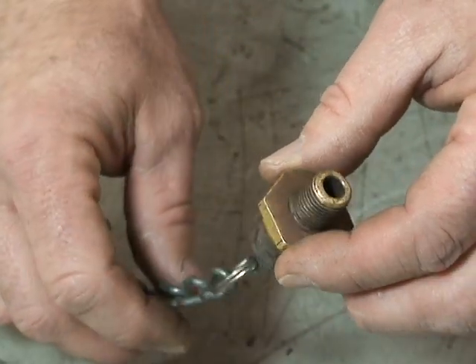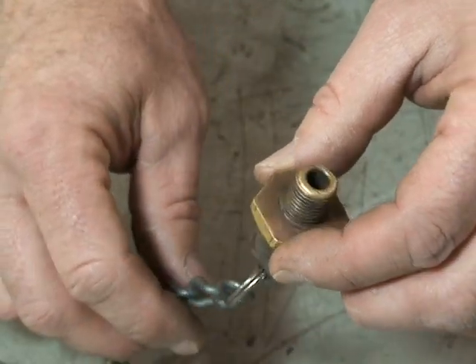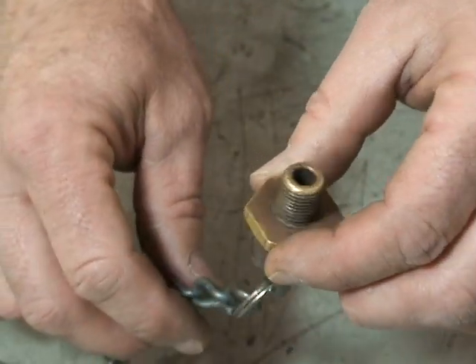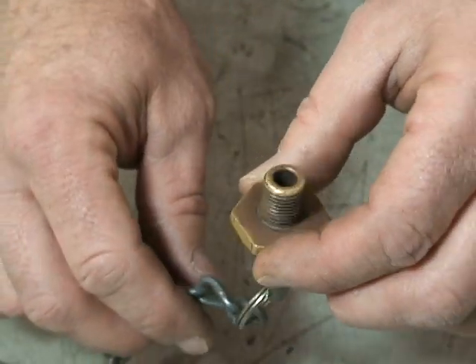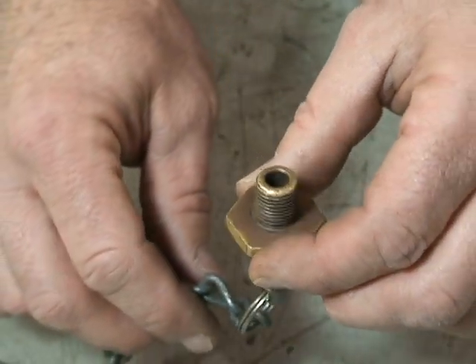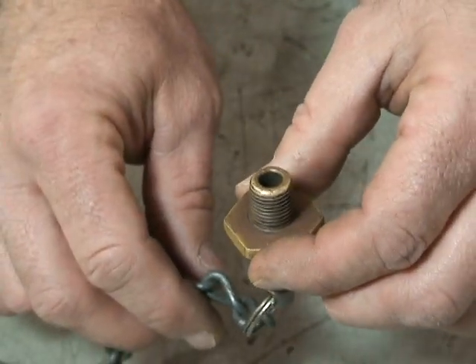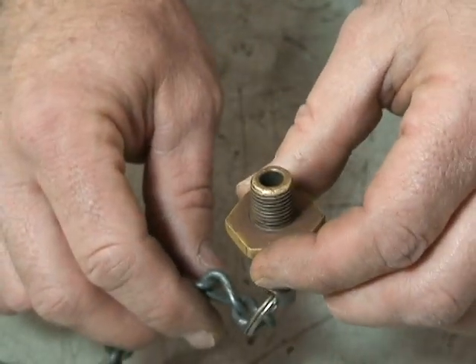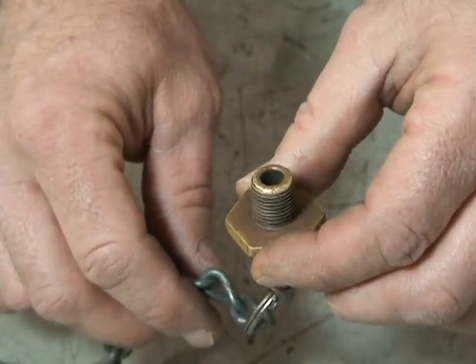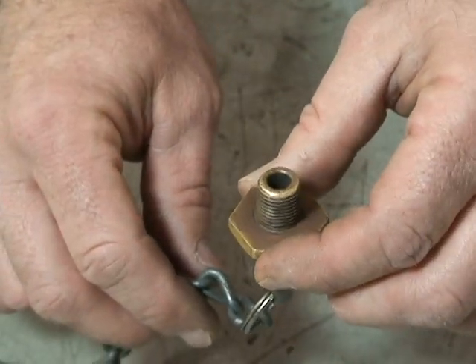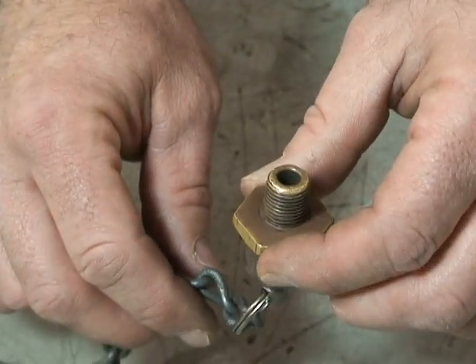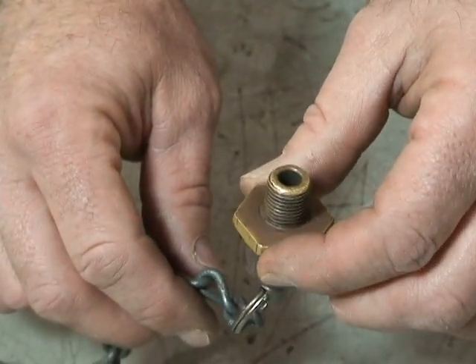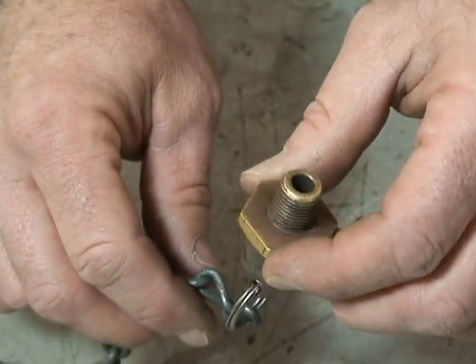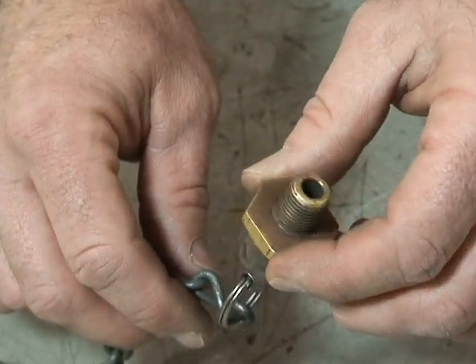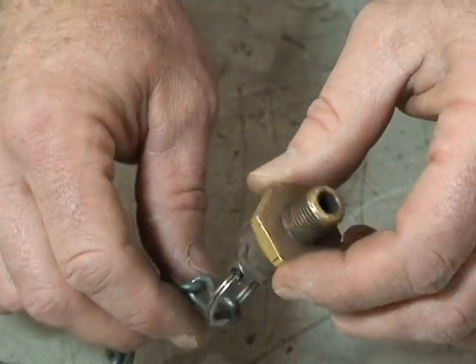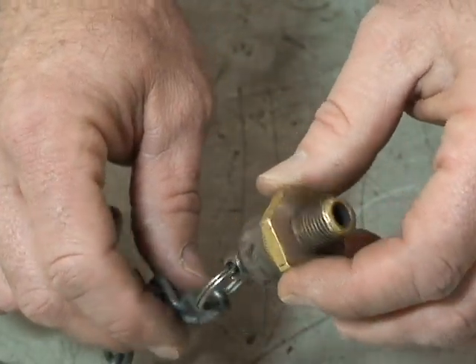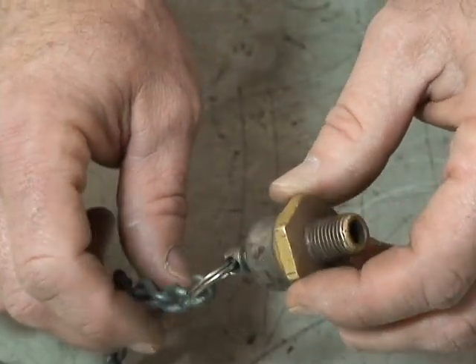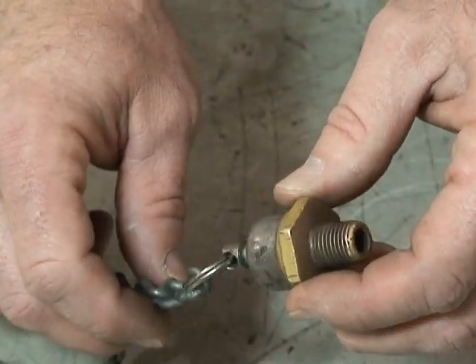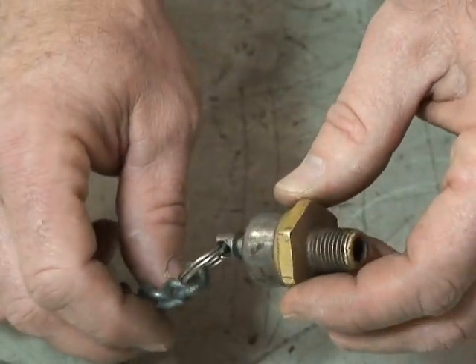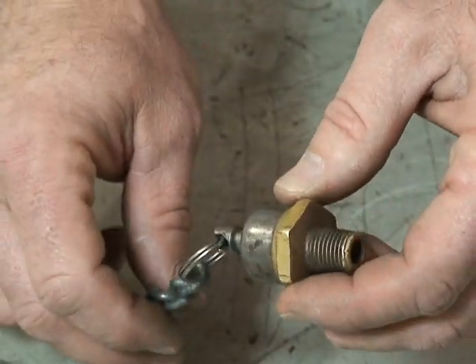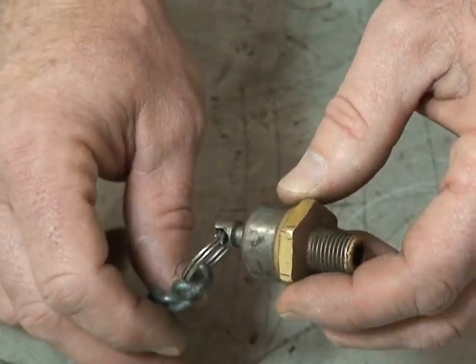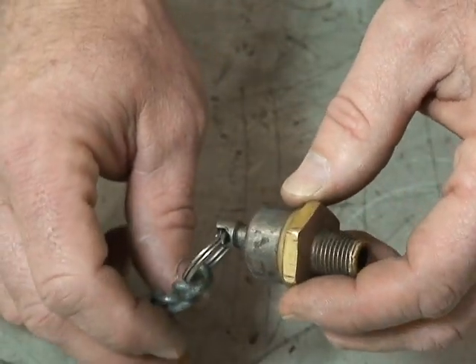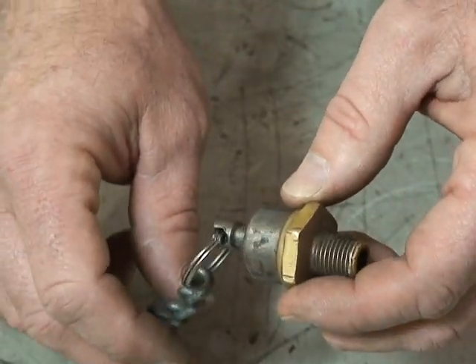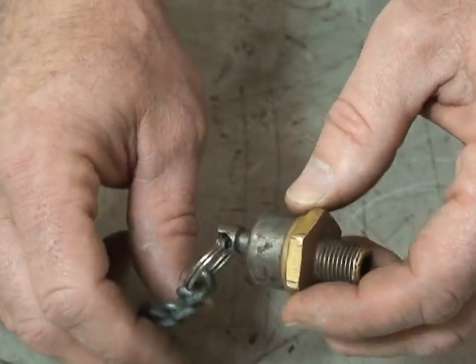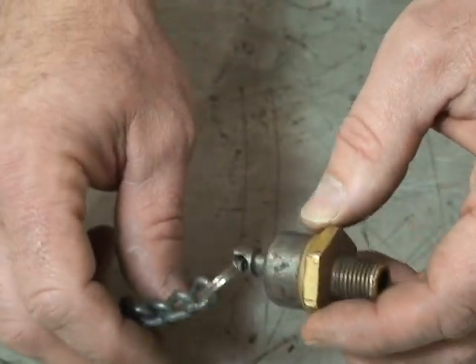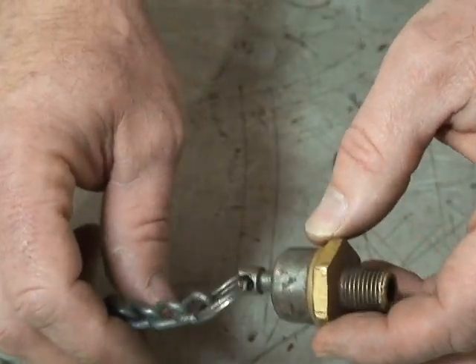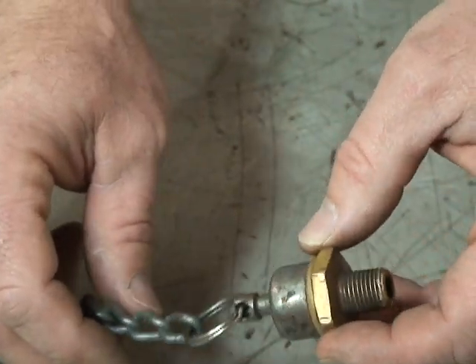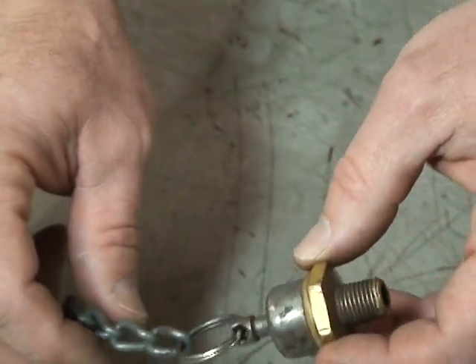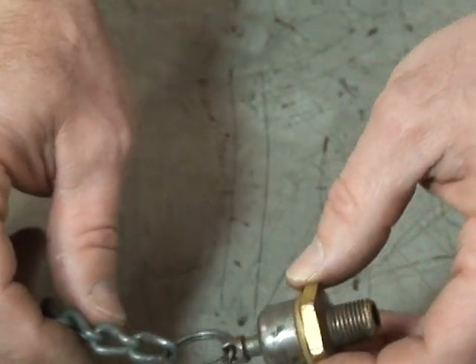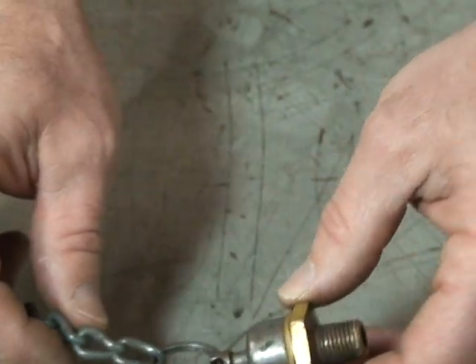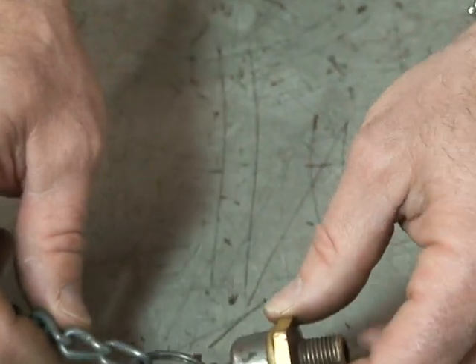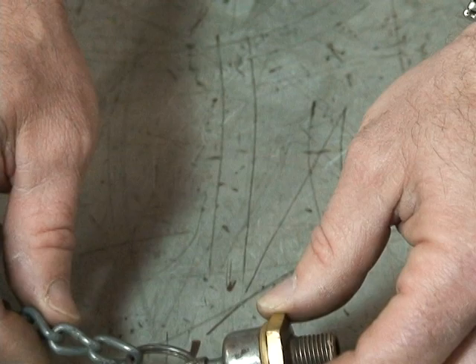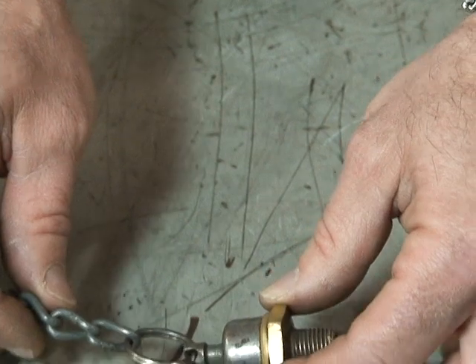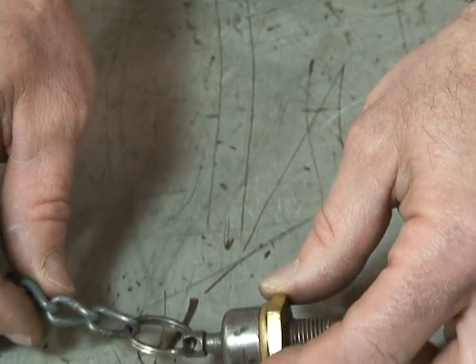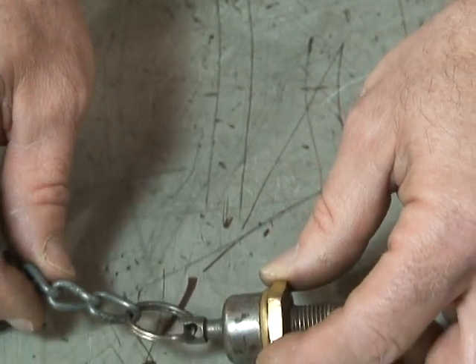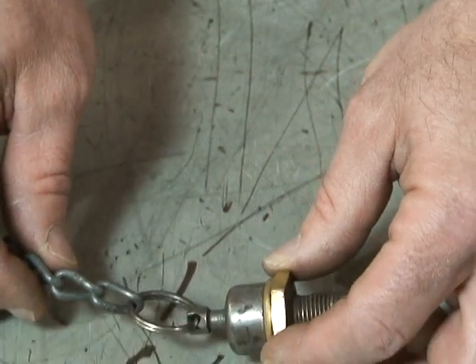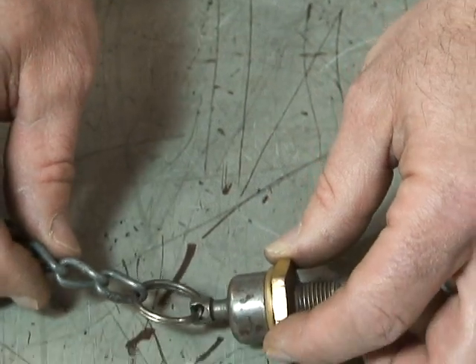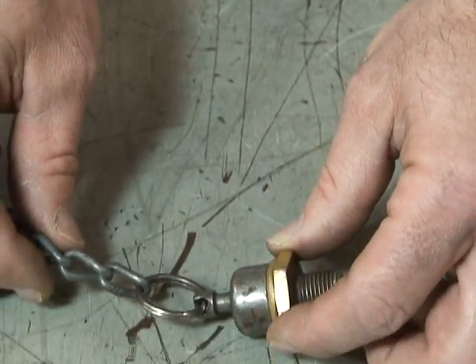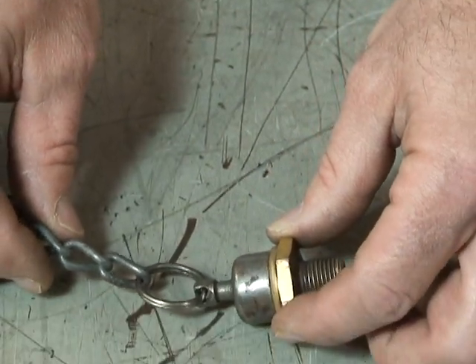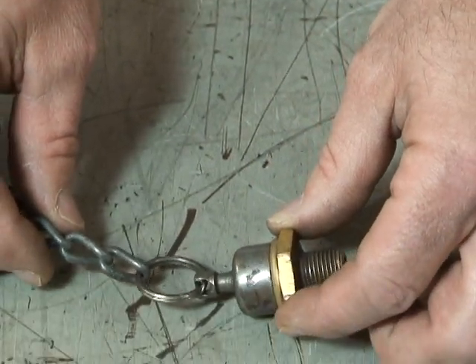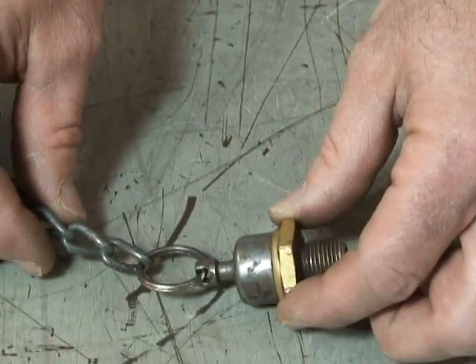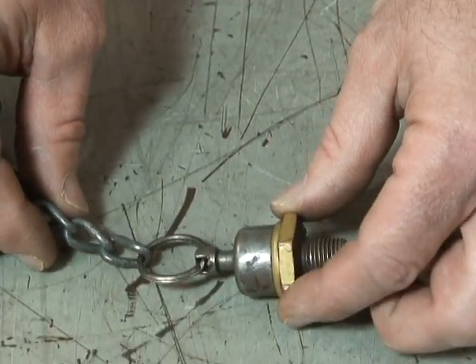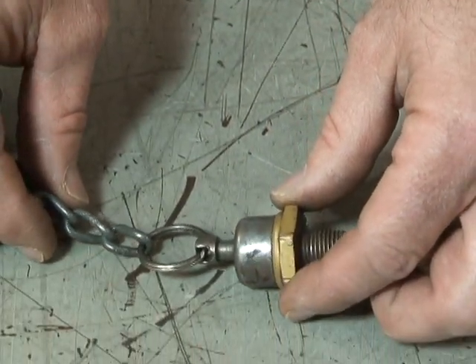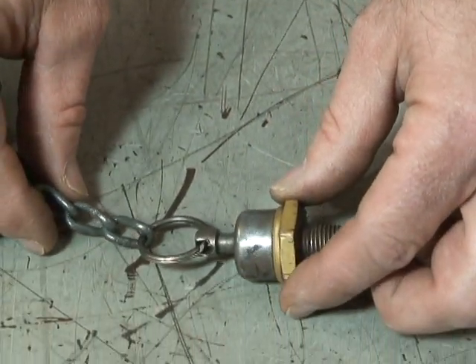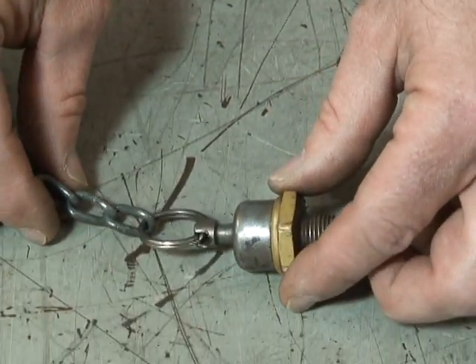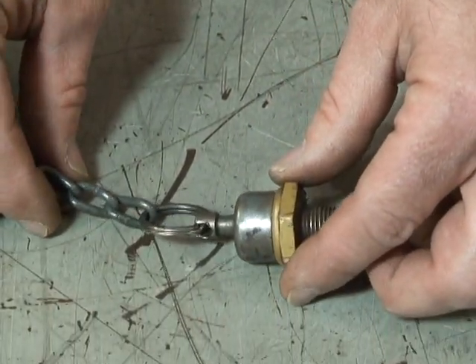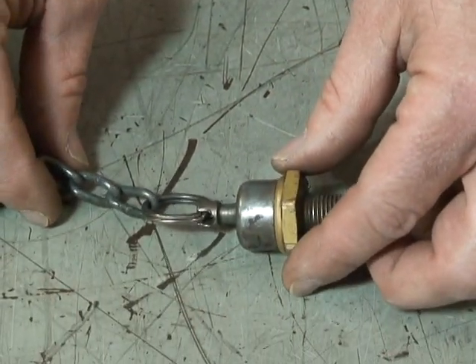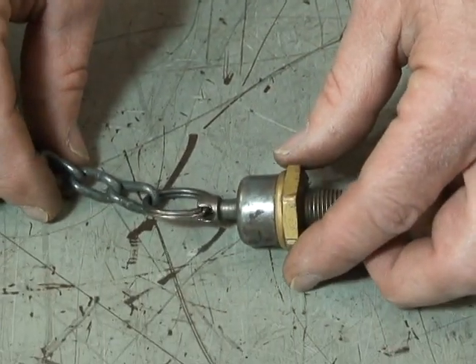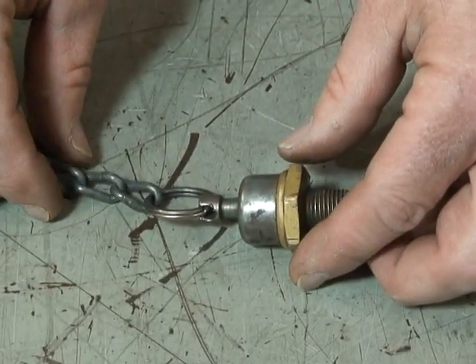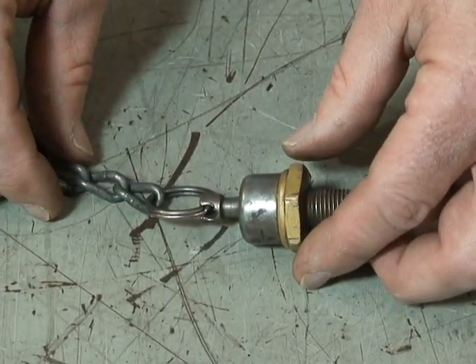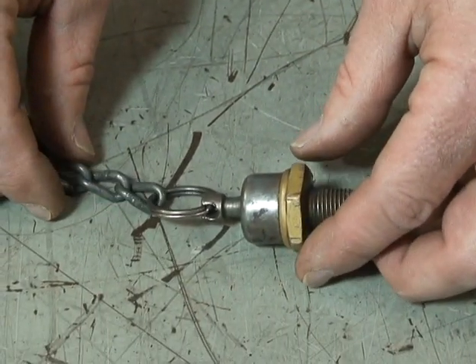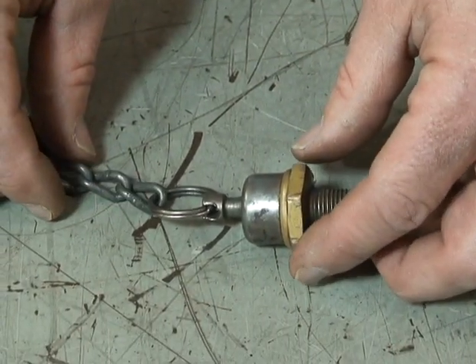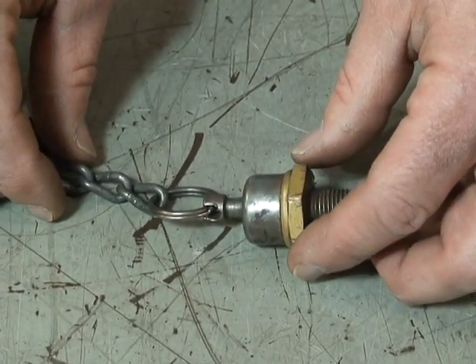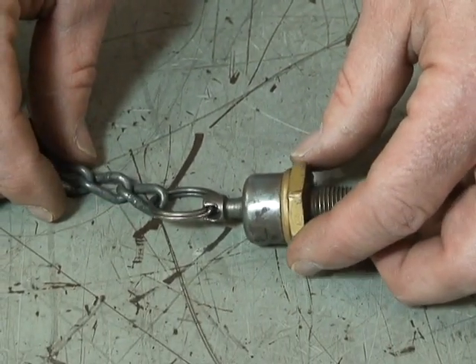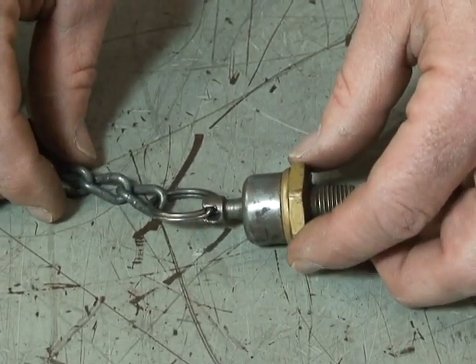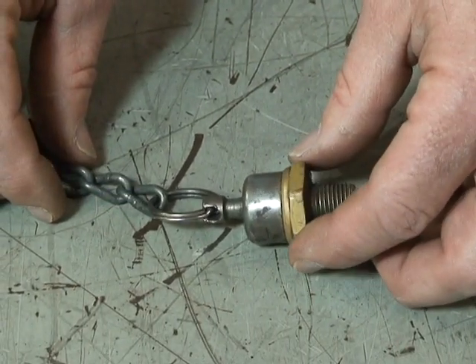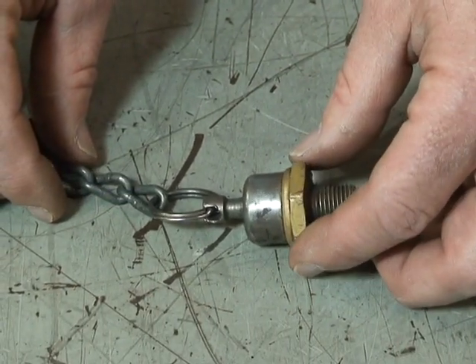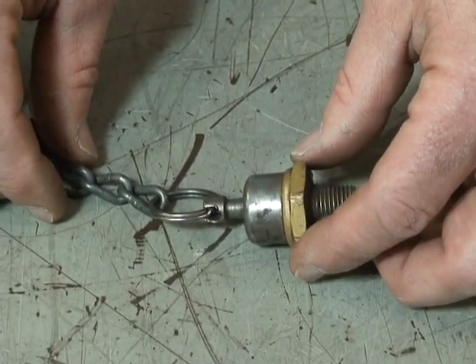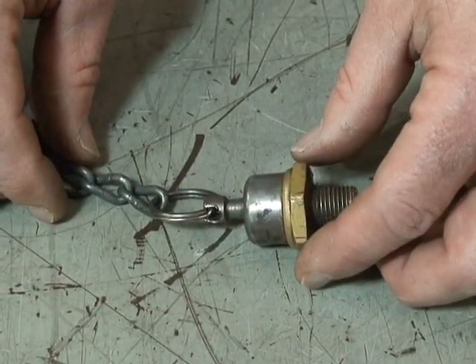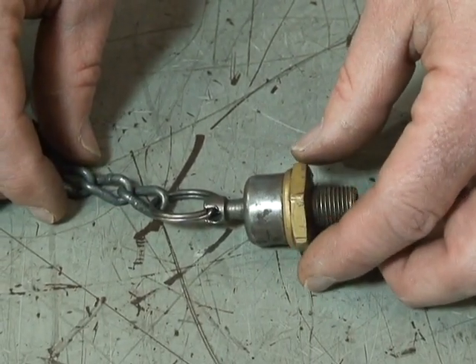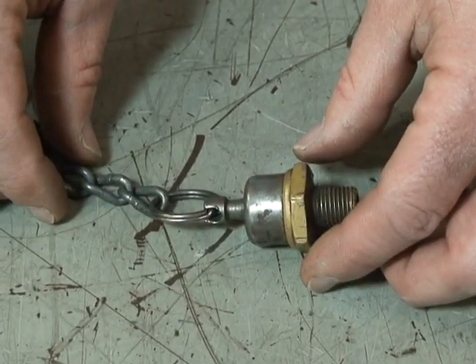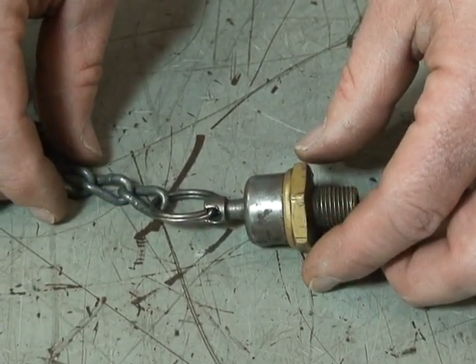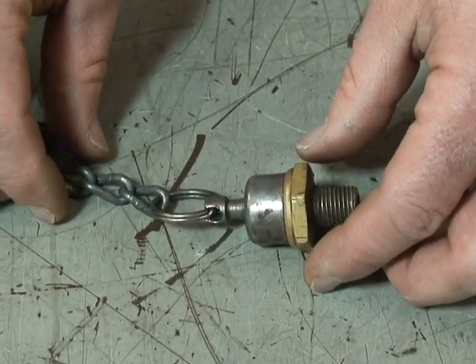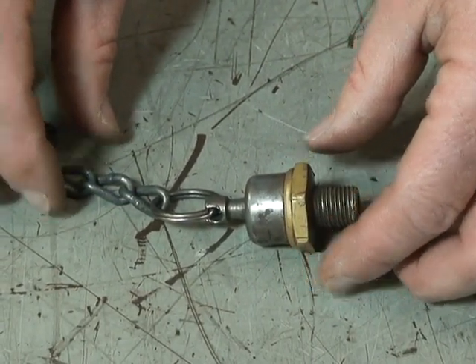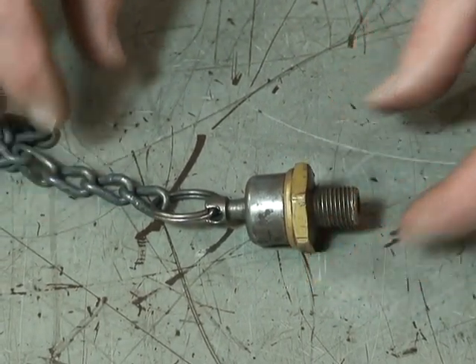So these drain cocks will be located at the lowest point of the air tanks — the wet tank, primary, and secondary tanks.